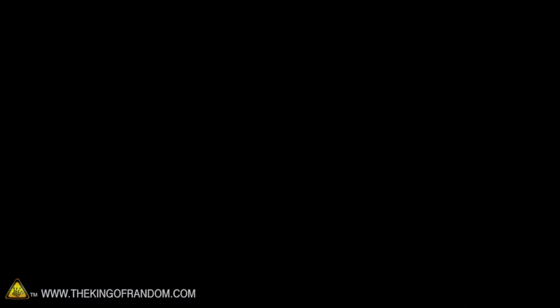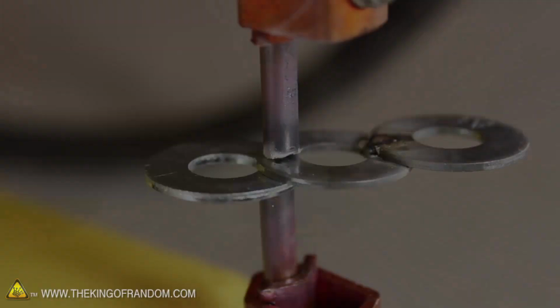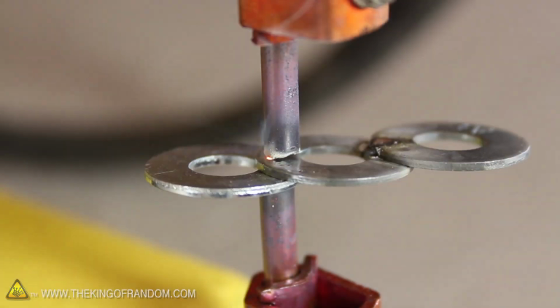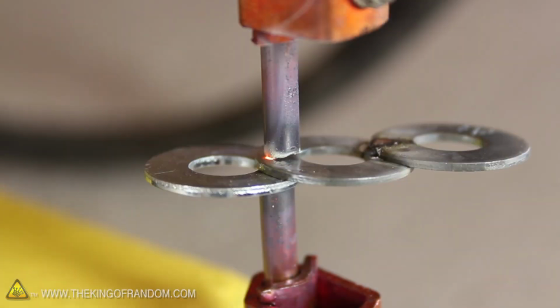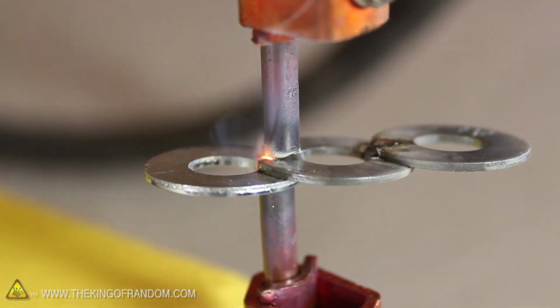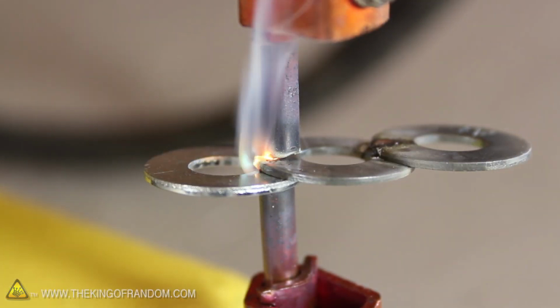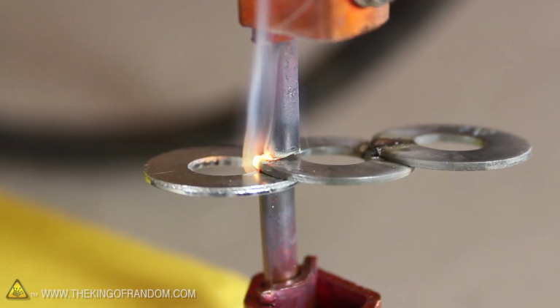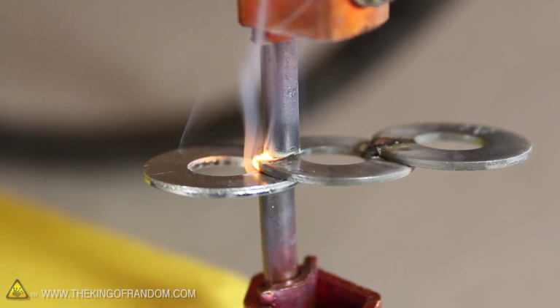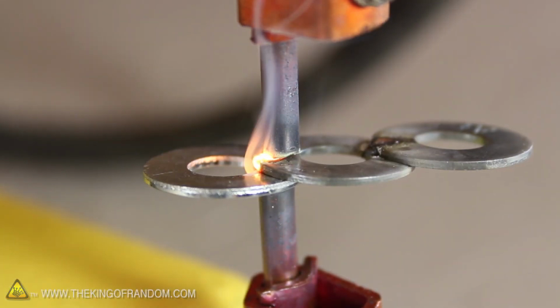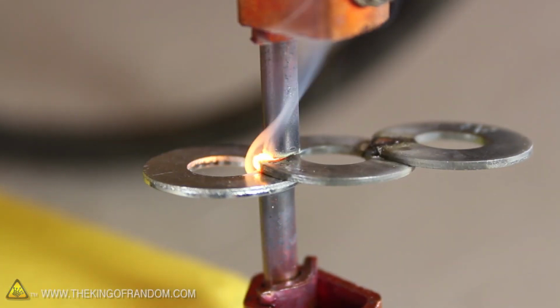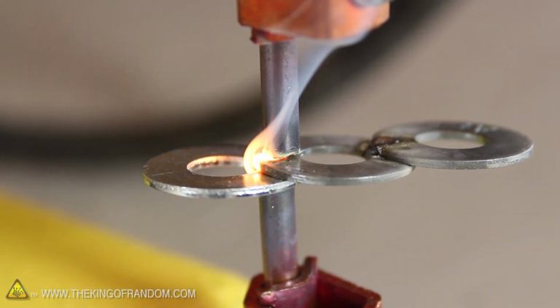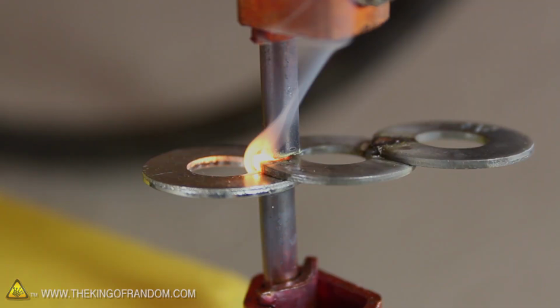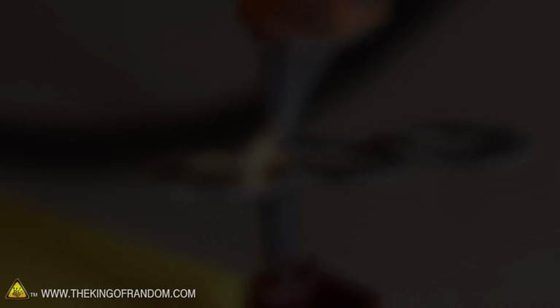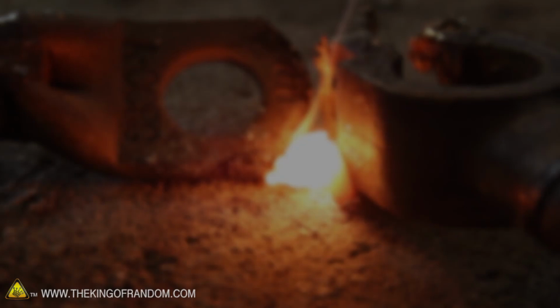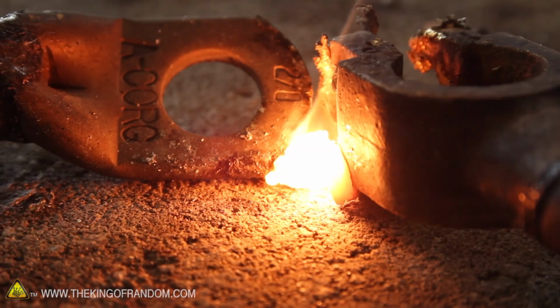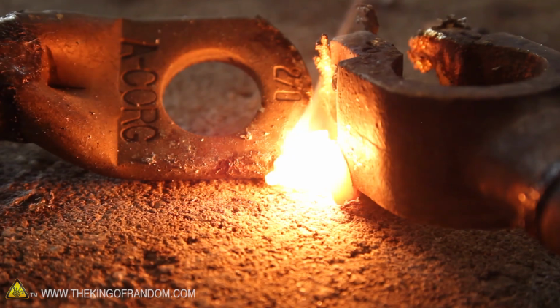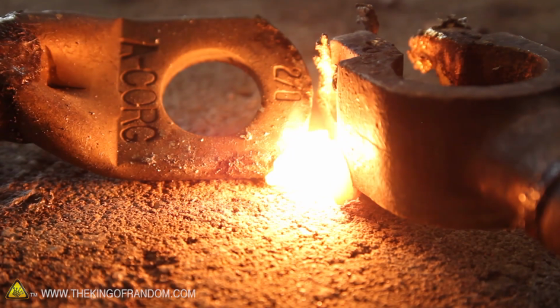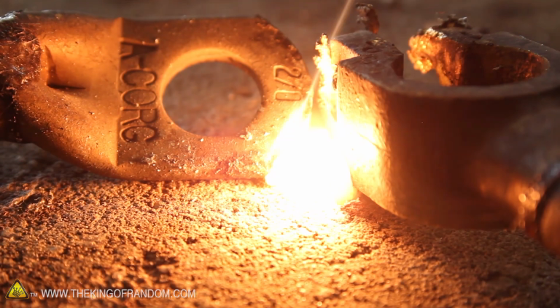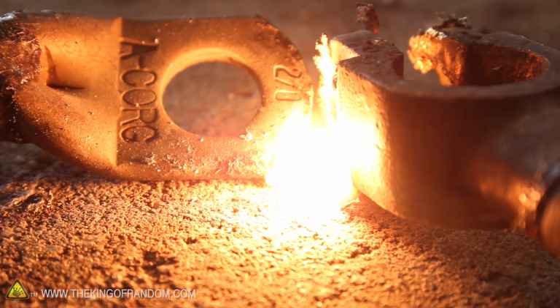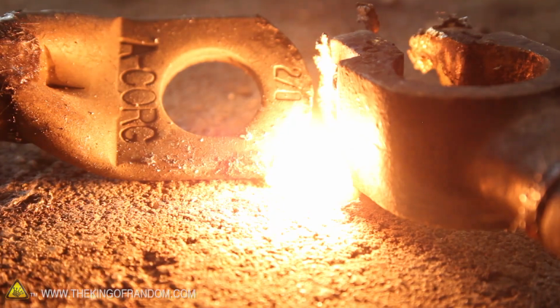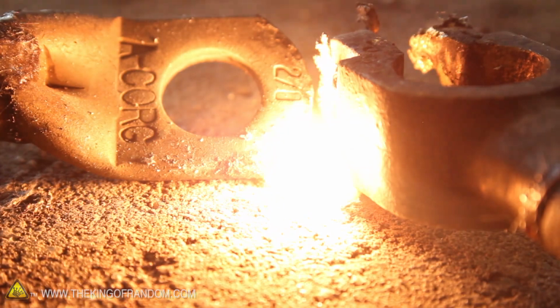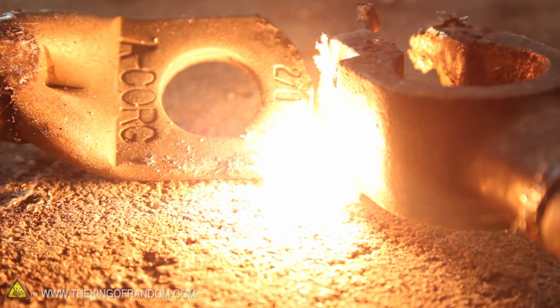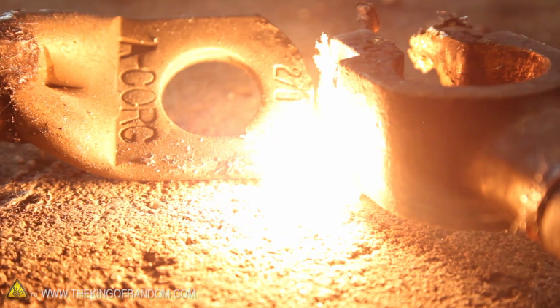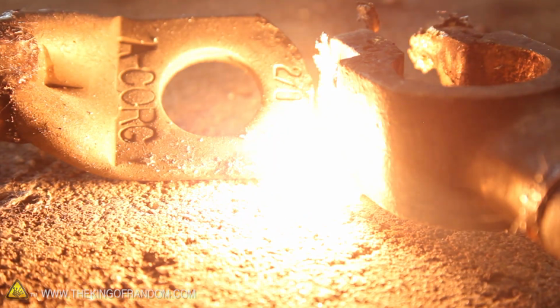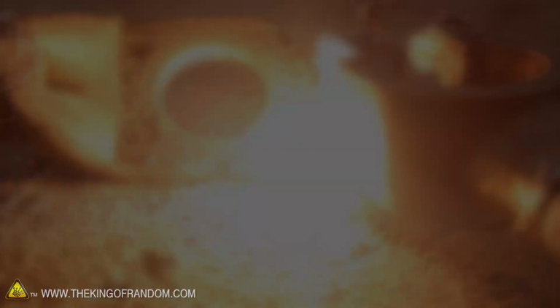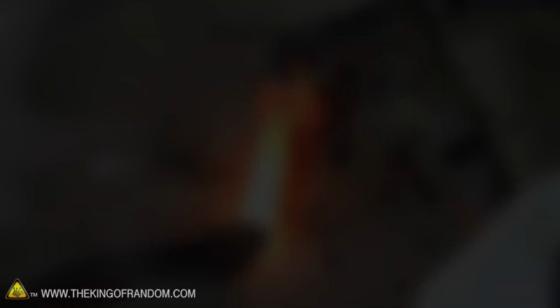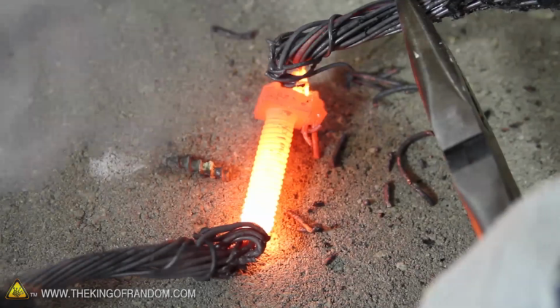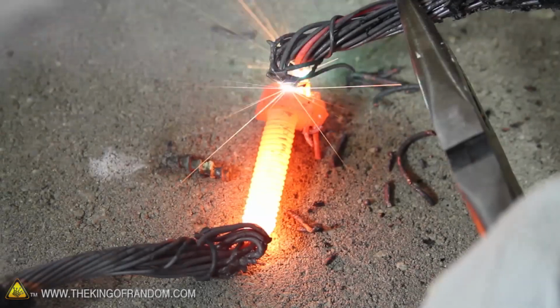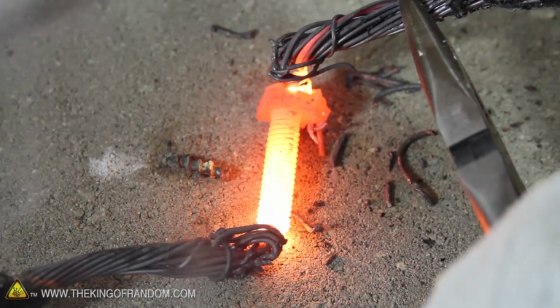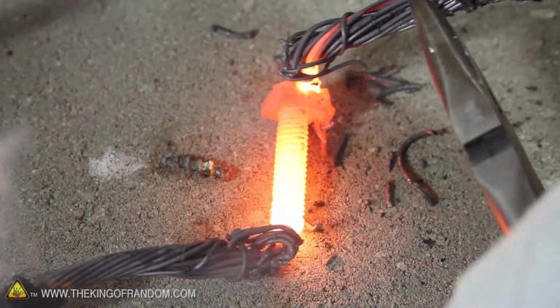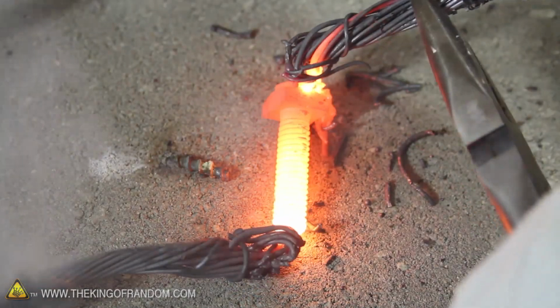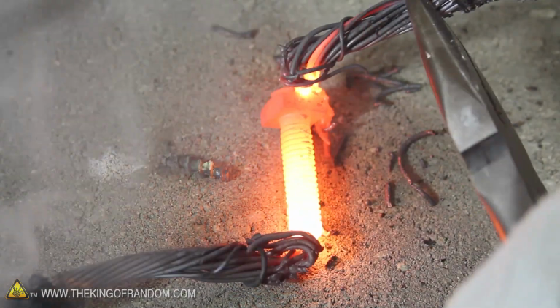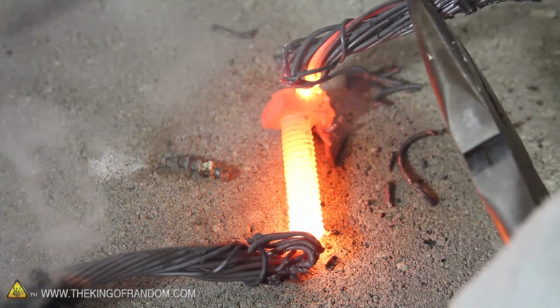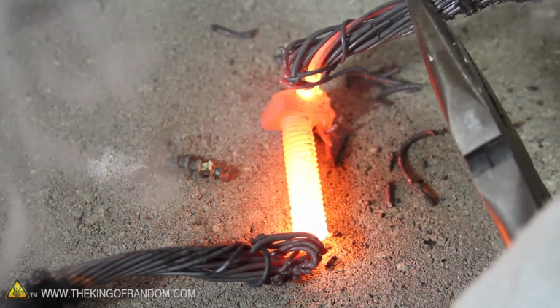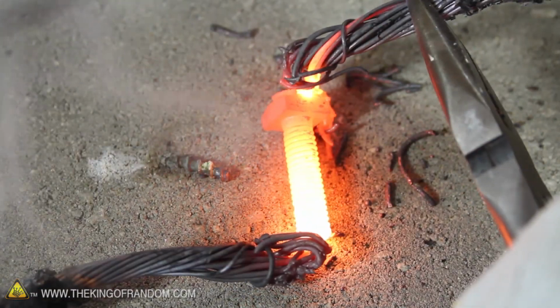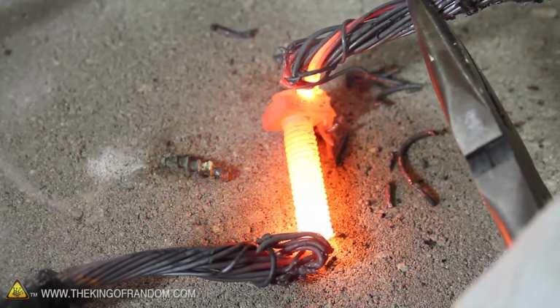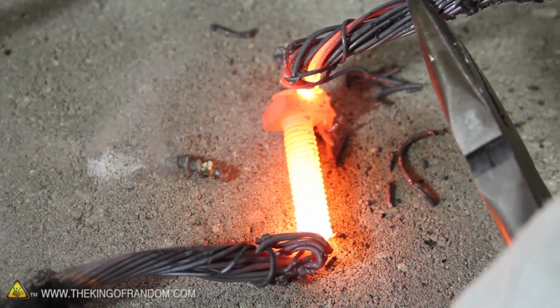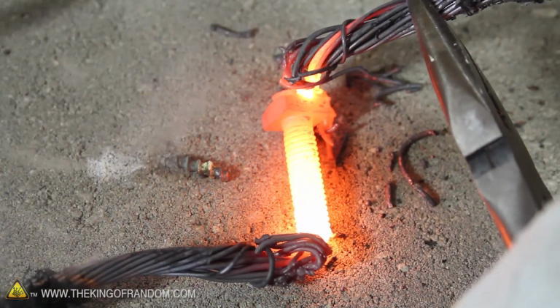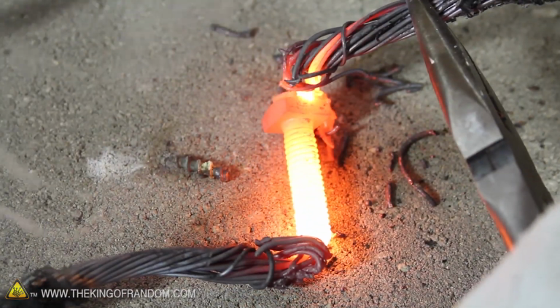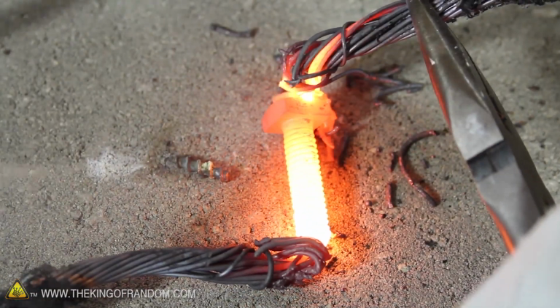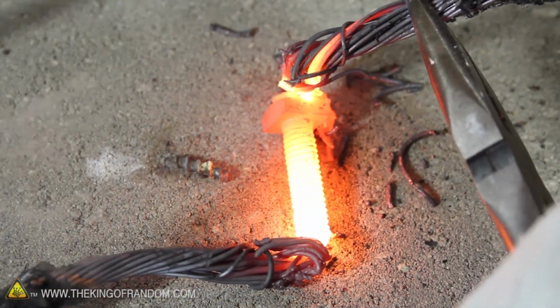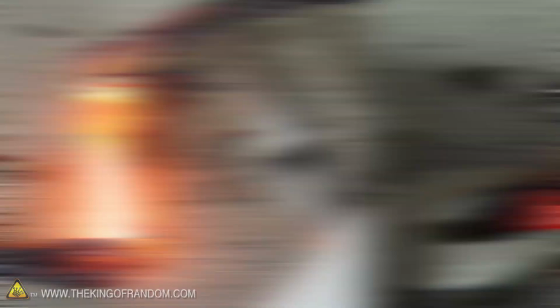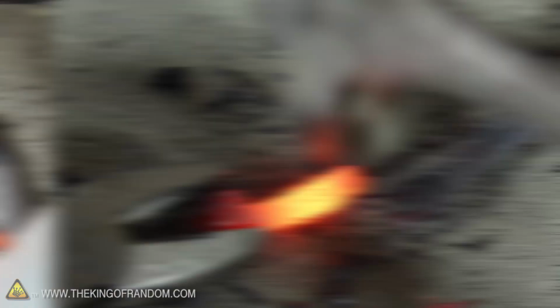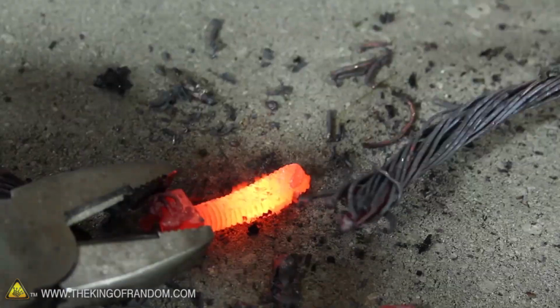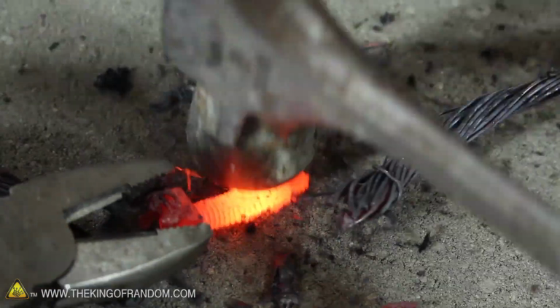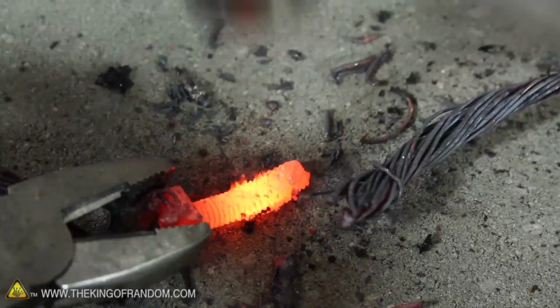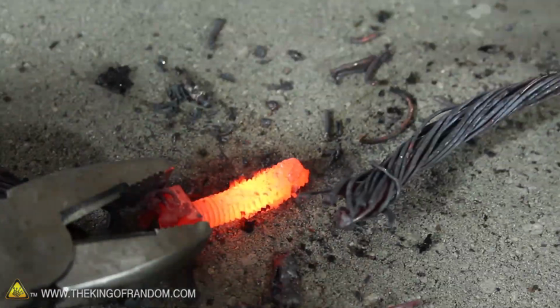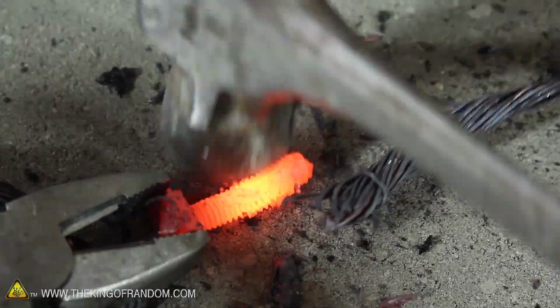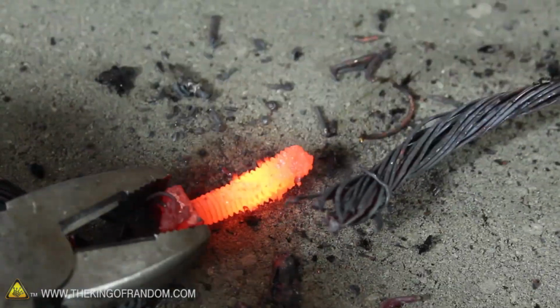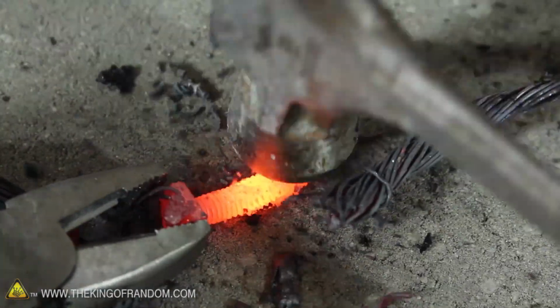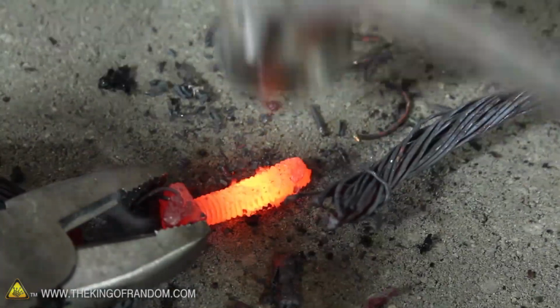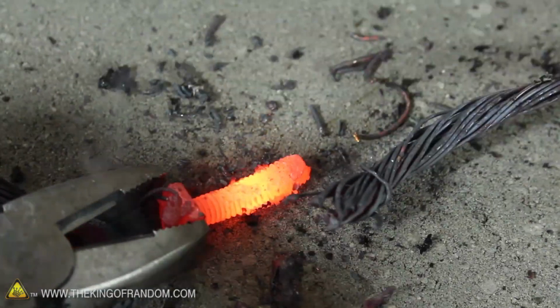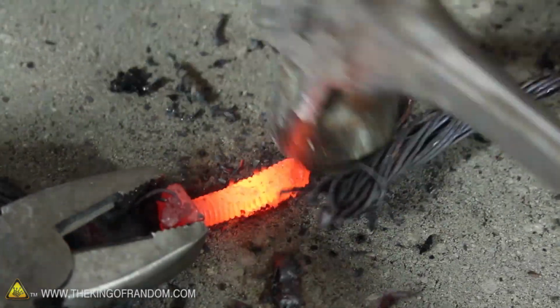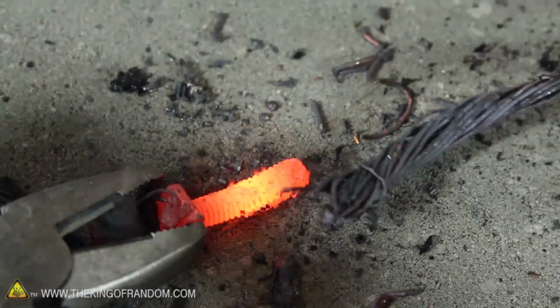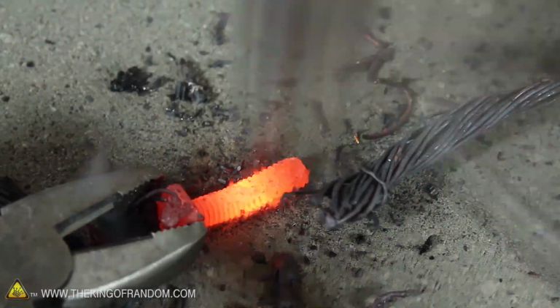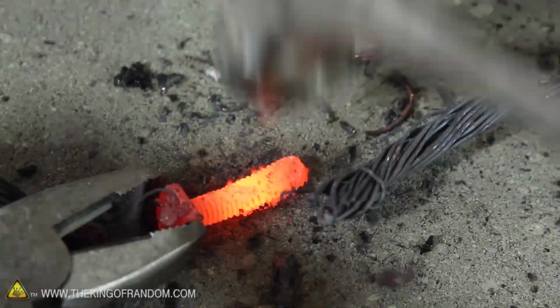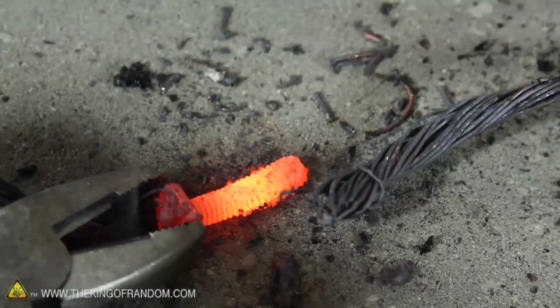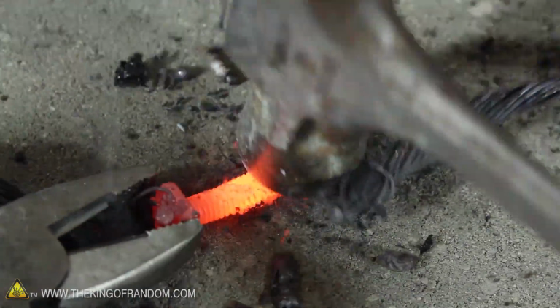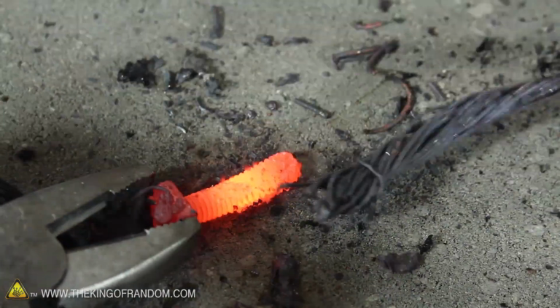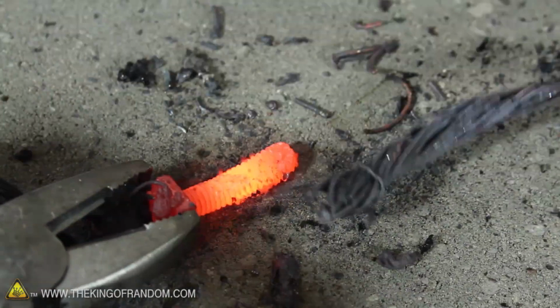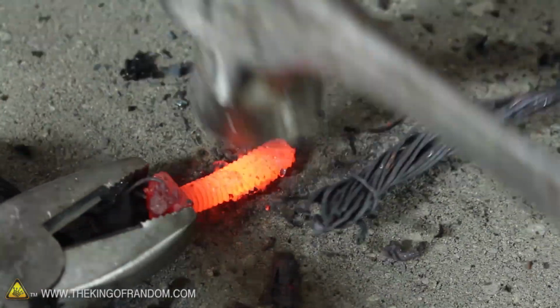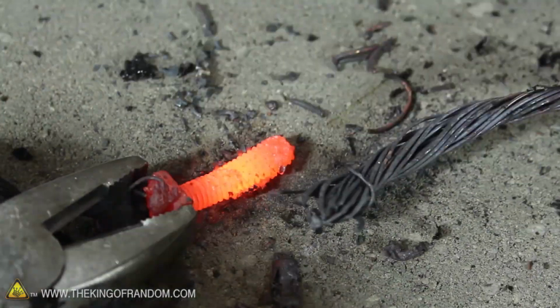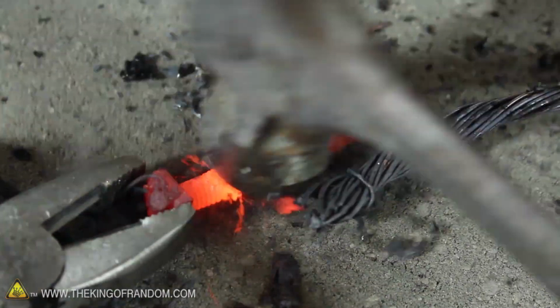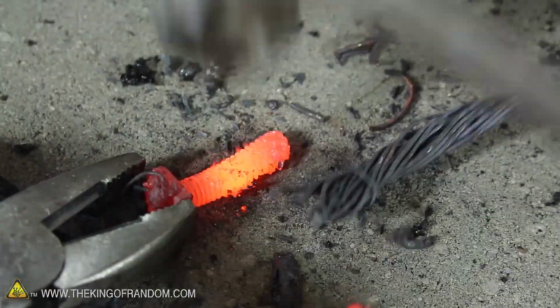It'll also weld sheet metal, melt neodymium magnets, and heat steel until it's glowing hot — just in case you're in the mood for a little amateur blacksmithing.